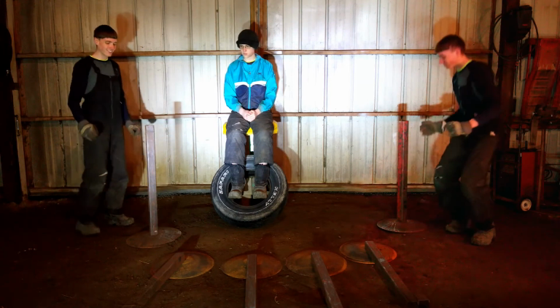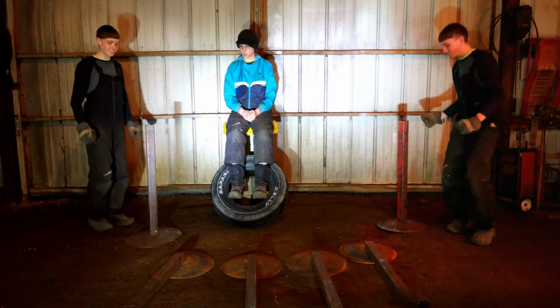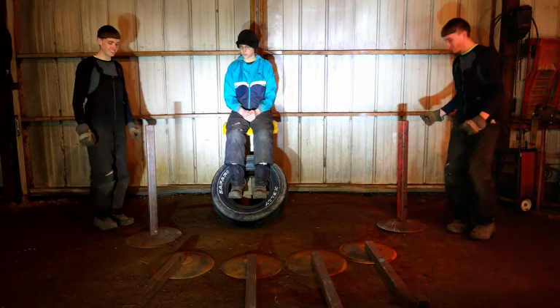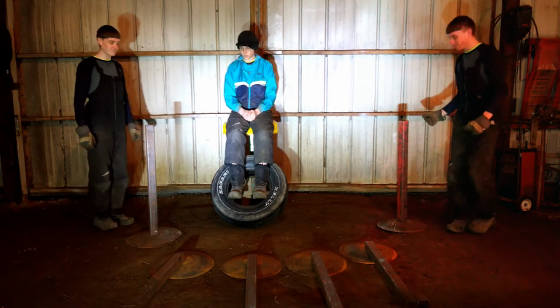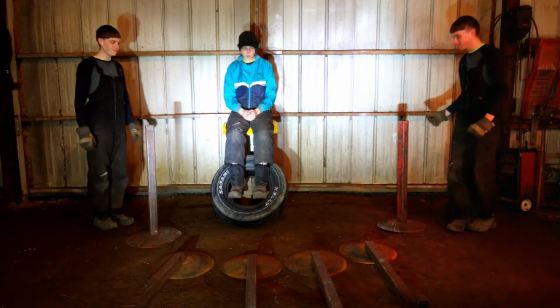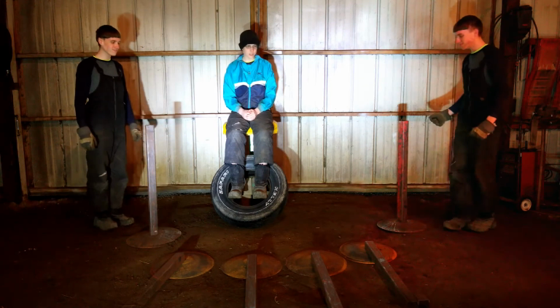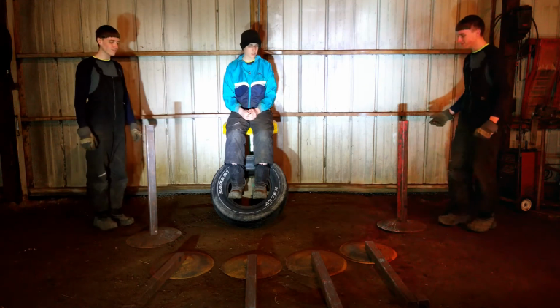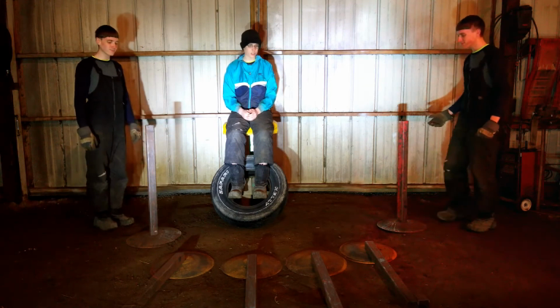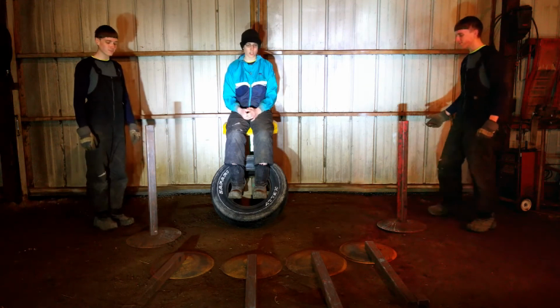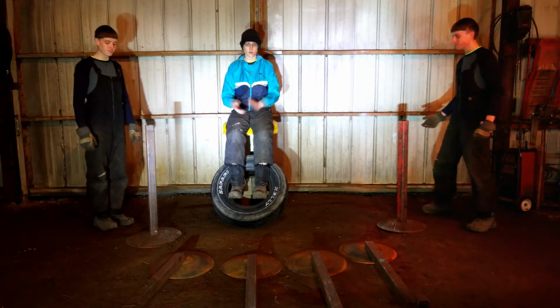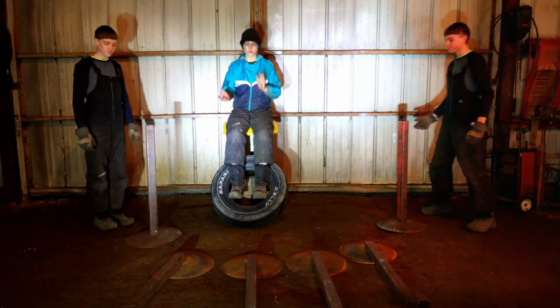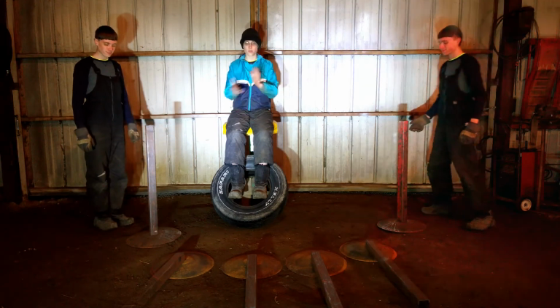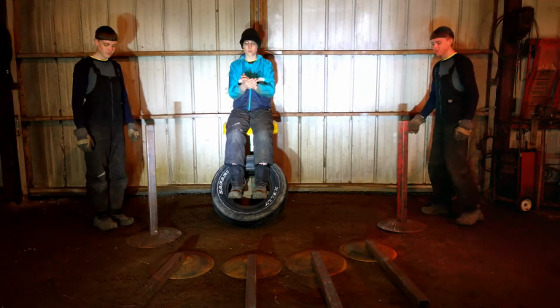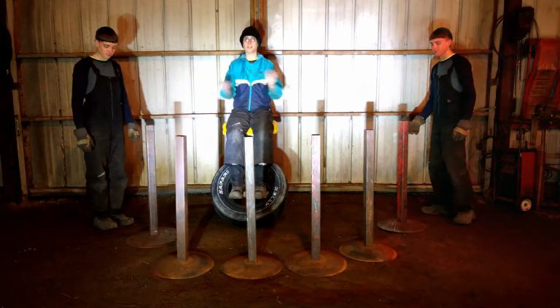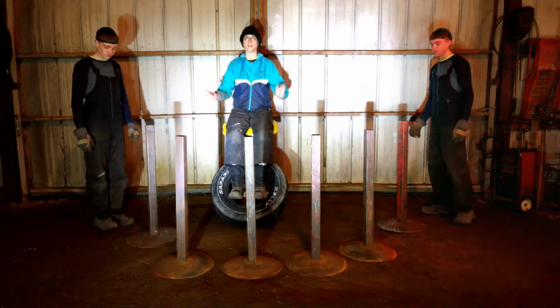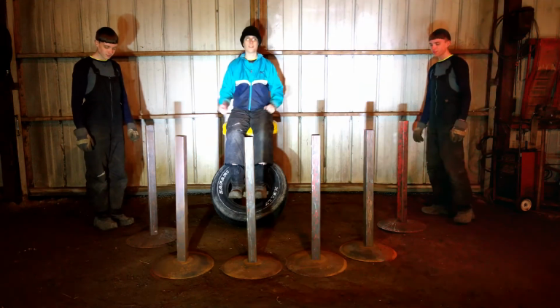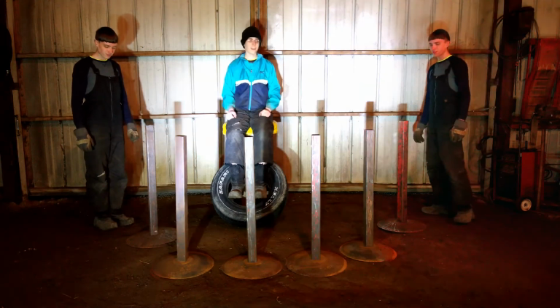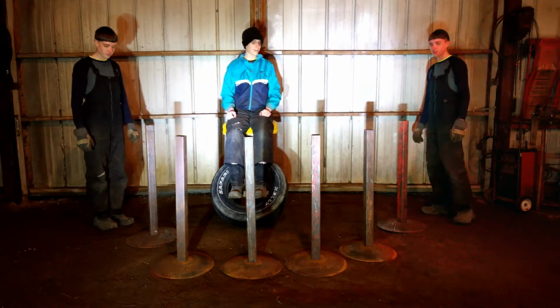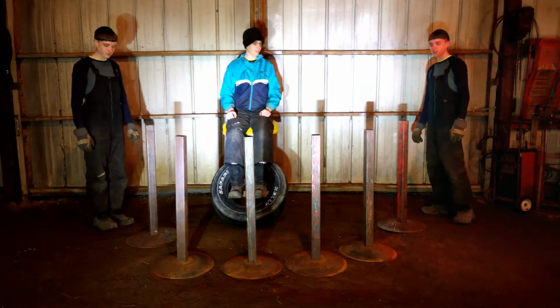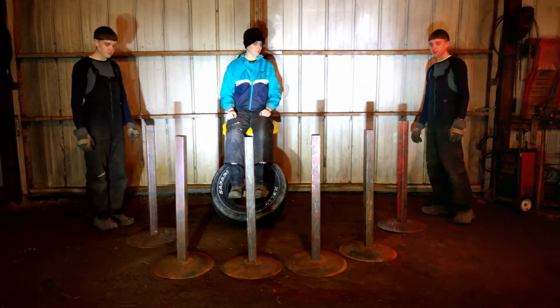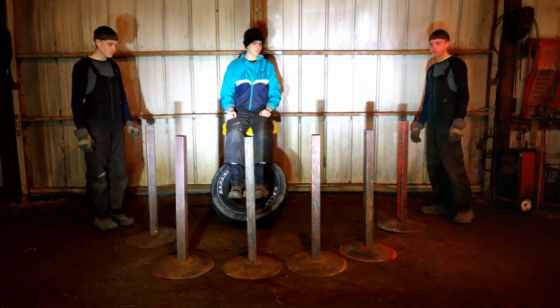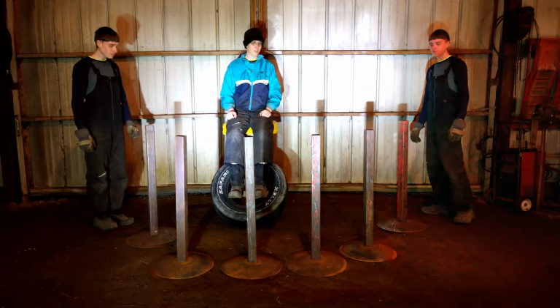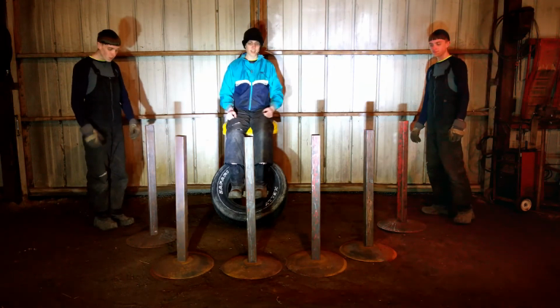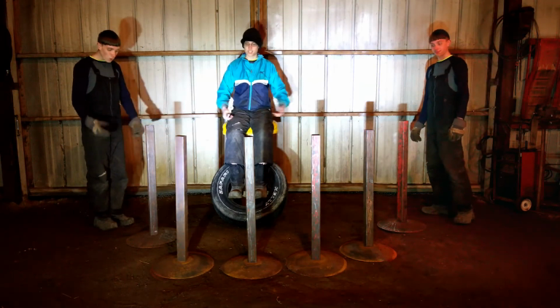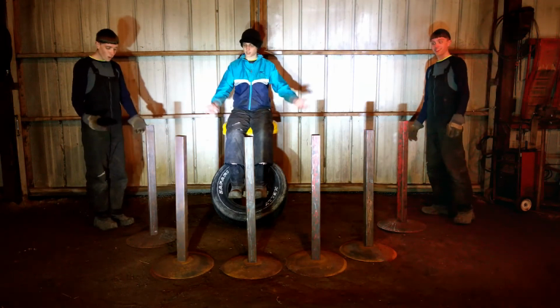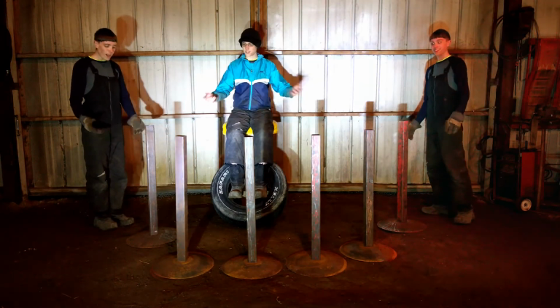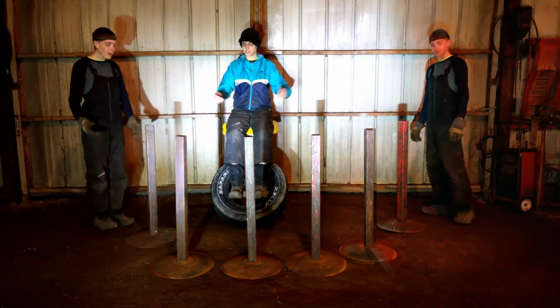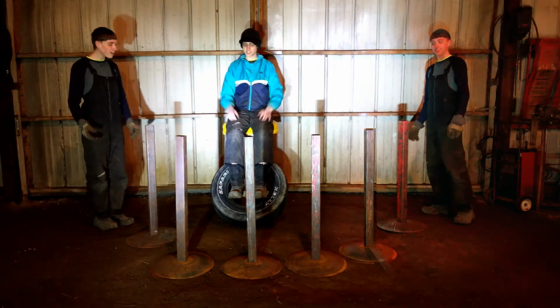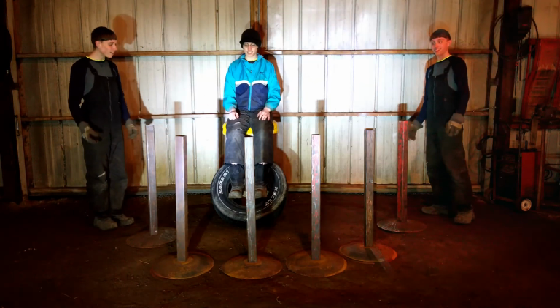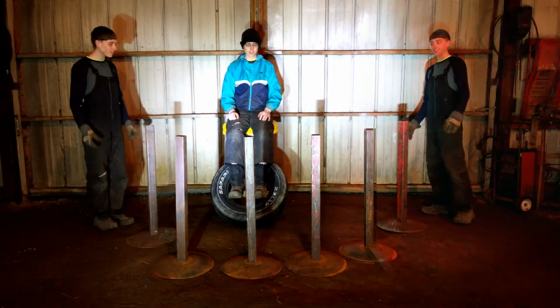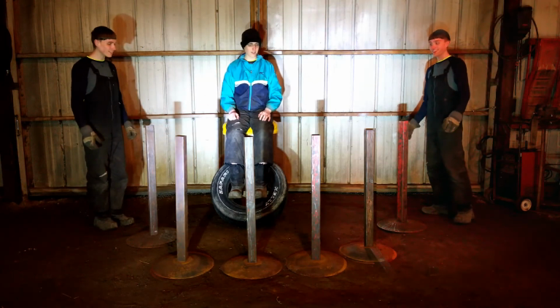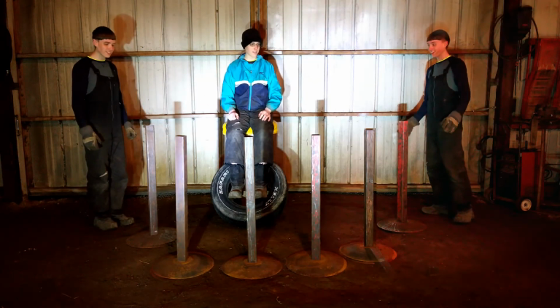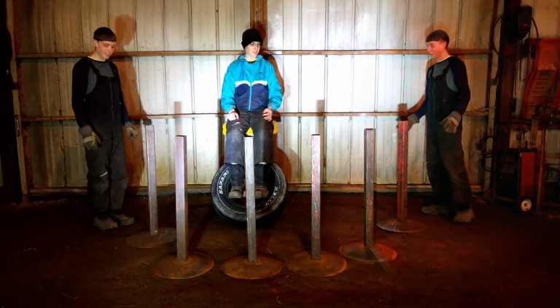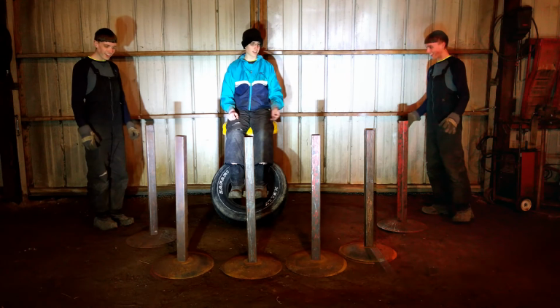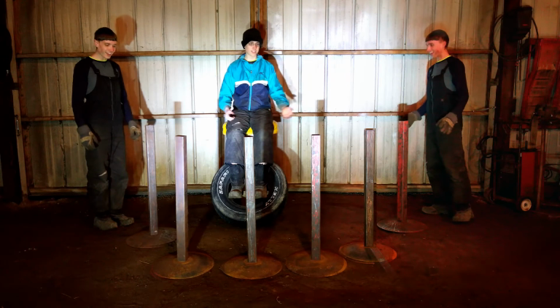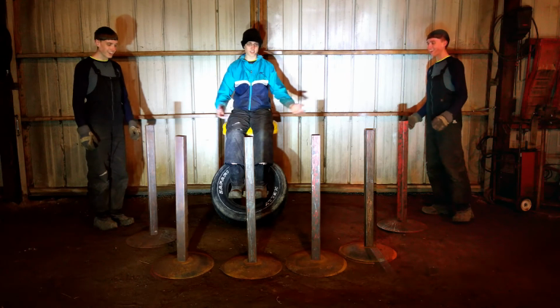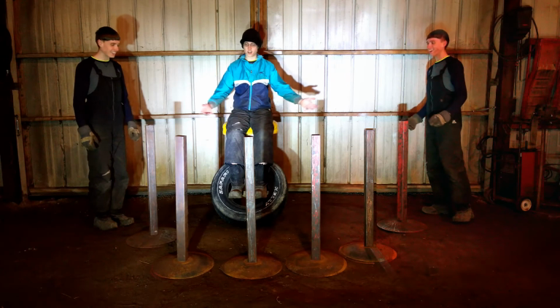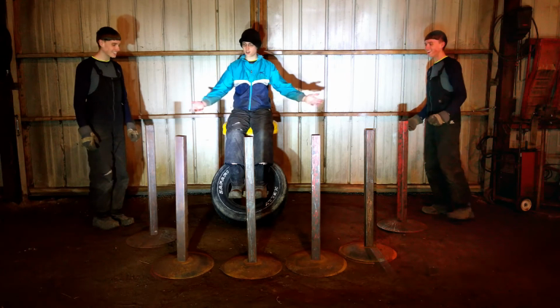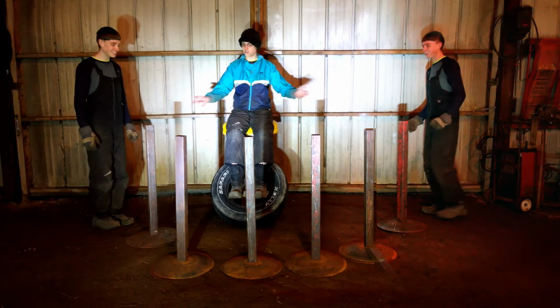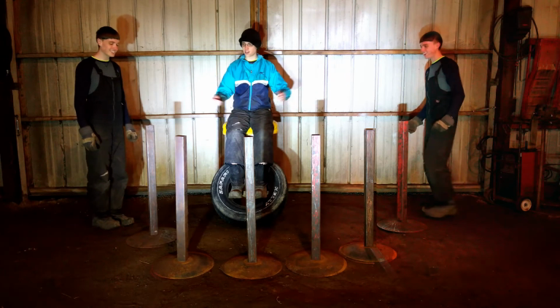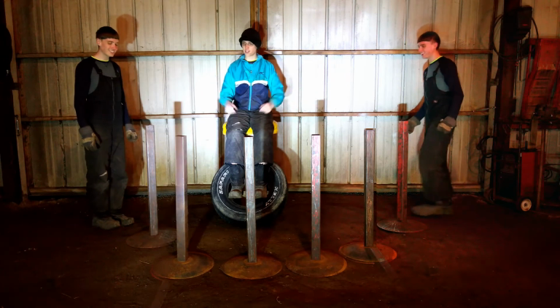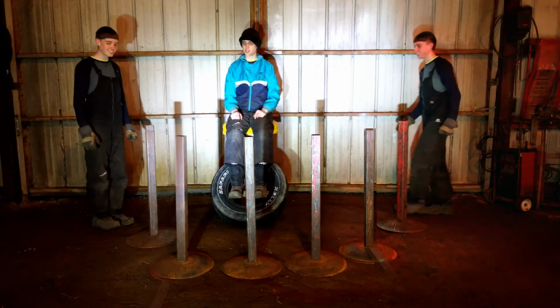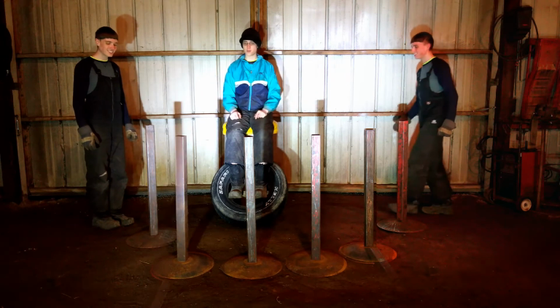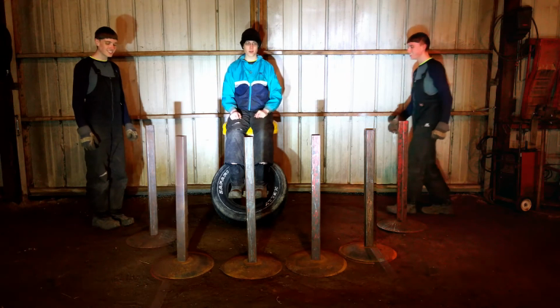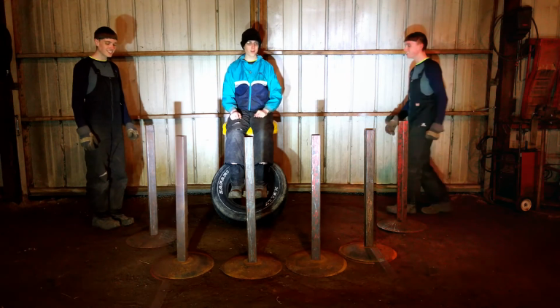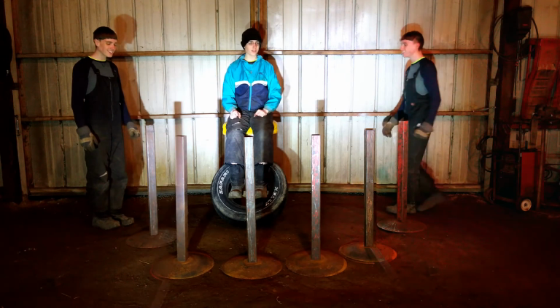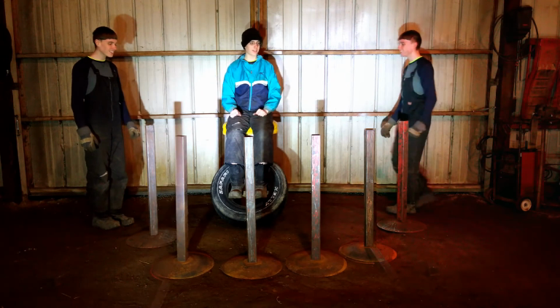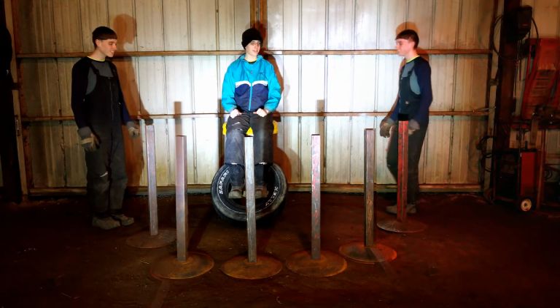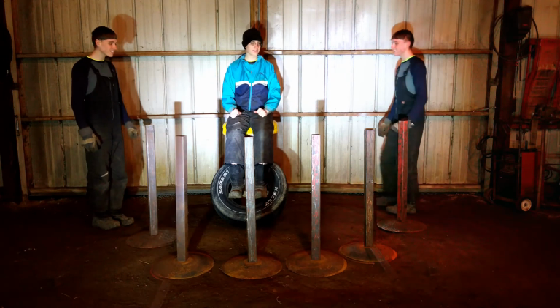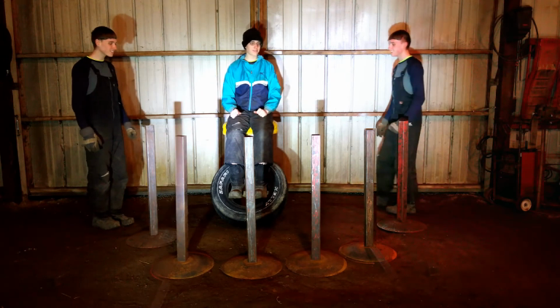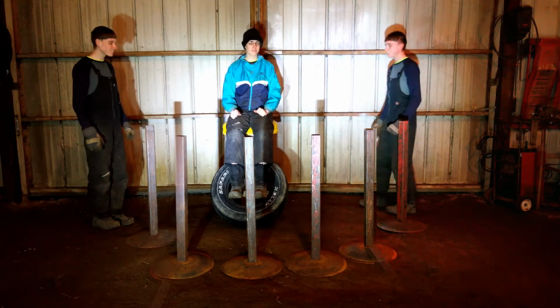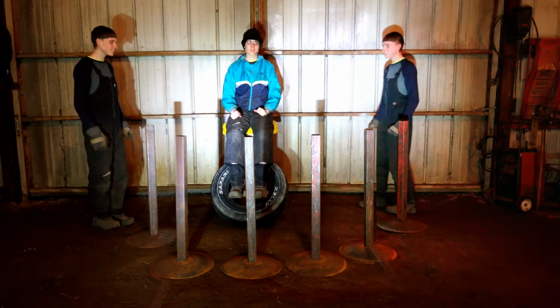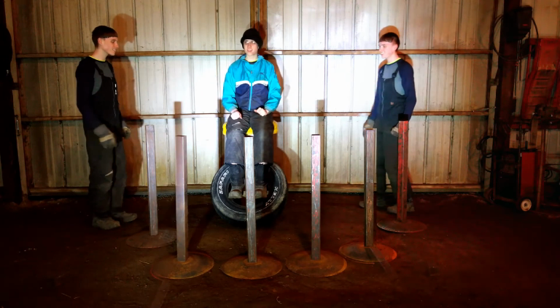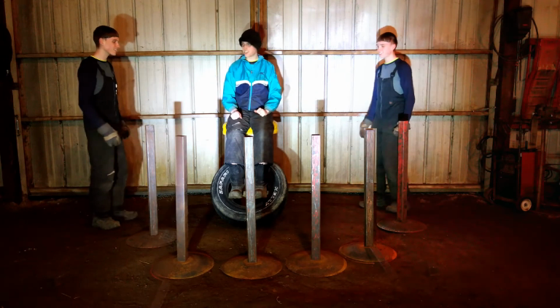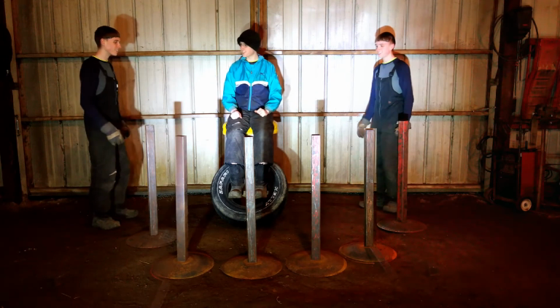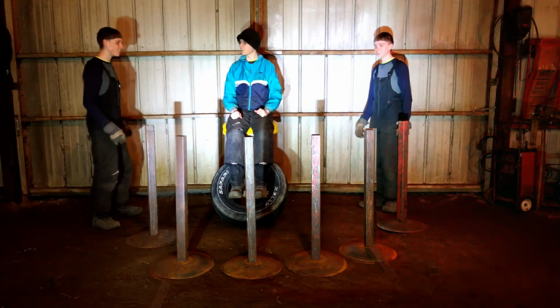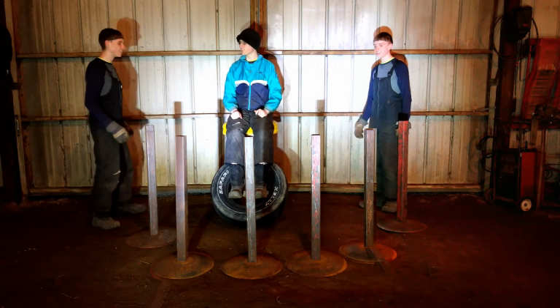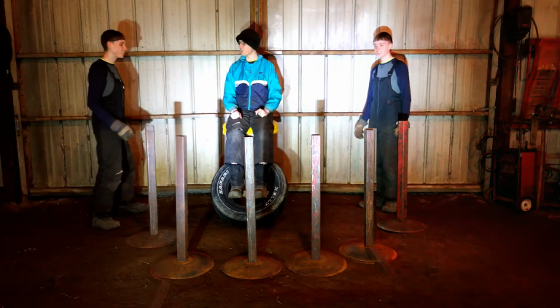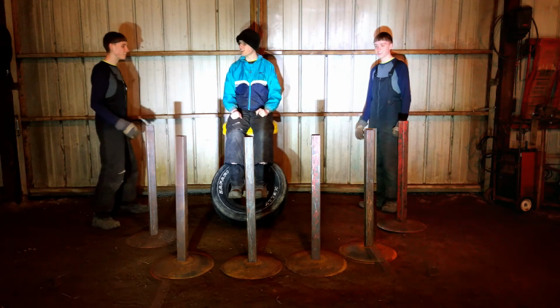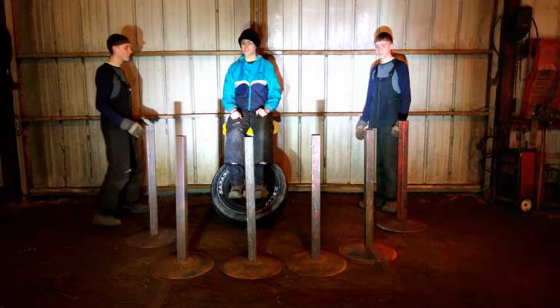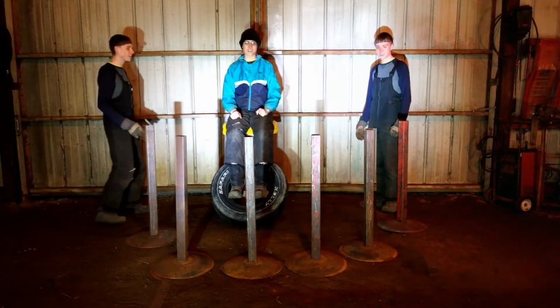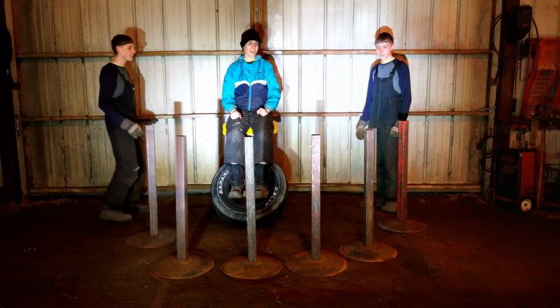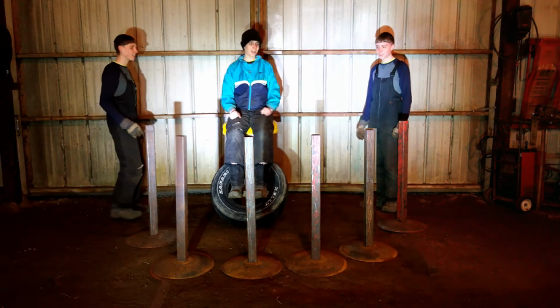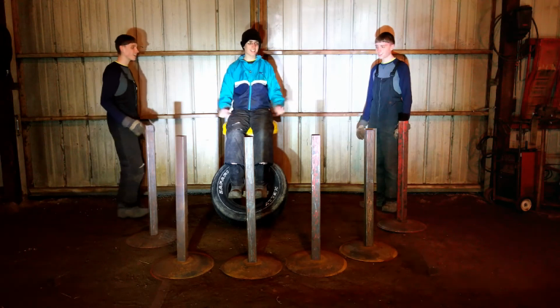That was too slow. There! Now you can see everything is all ready to be welded. Great job guys!